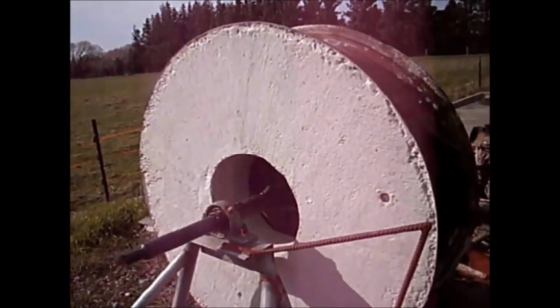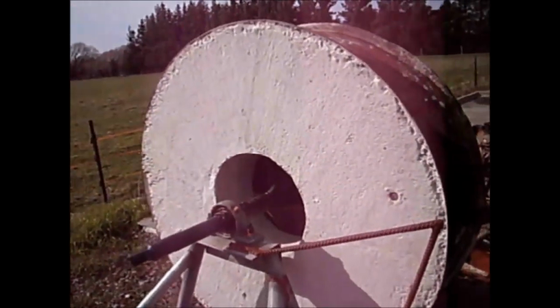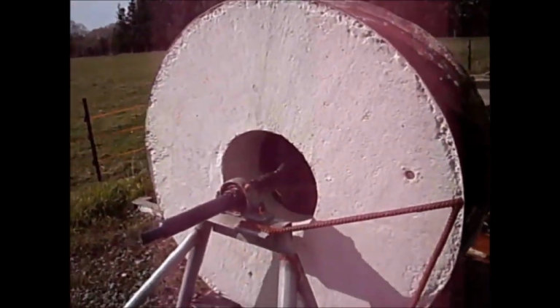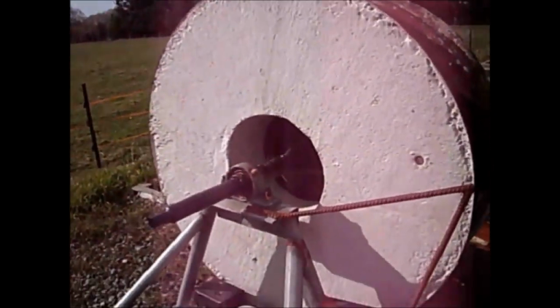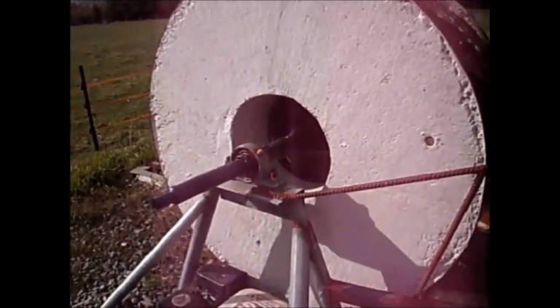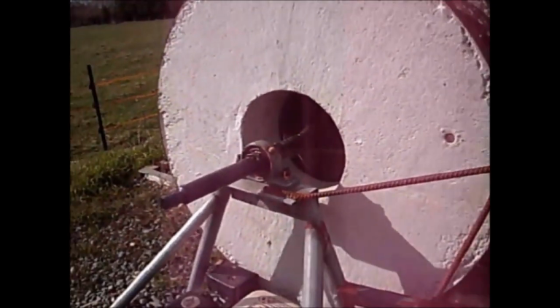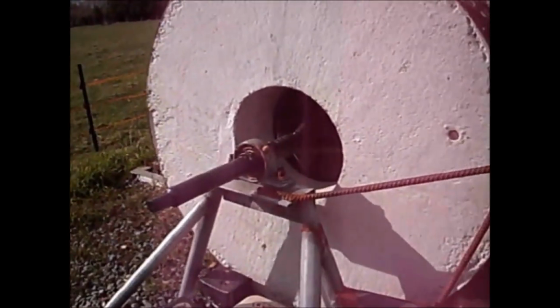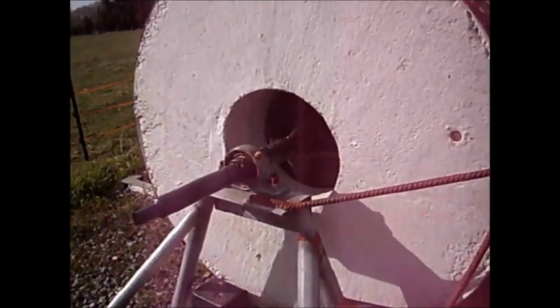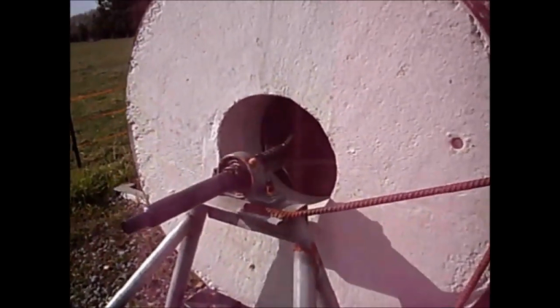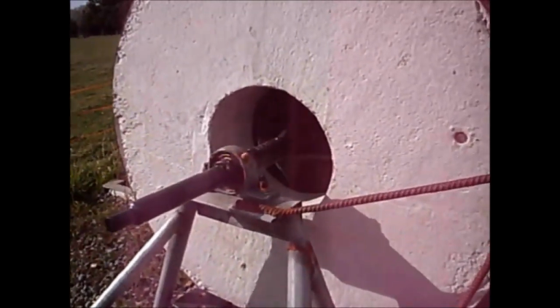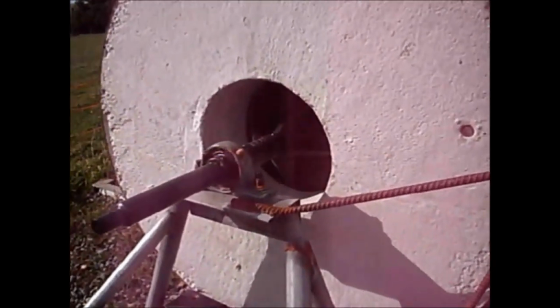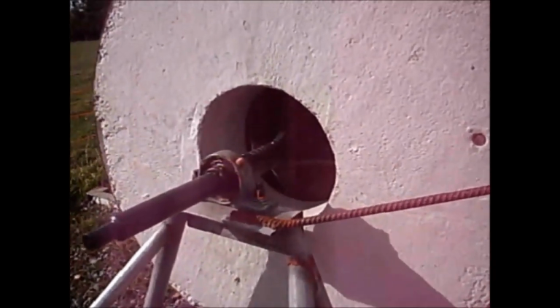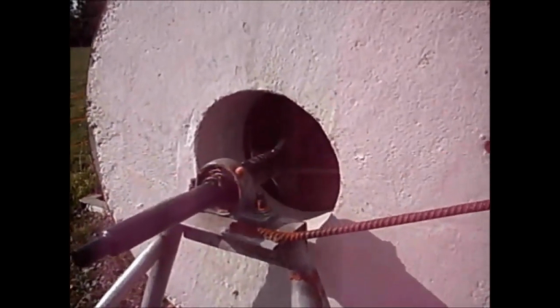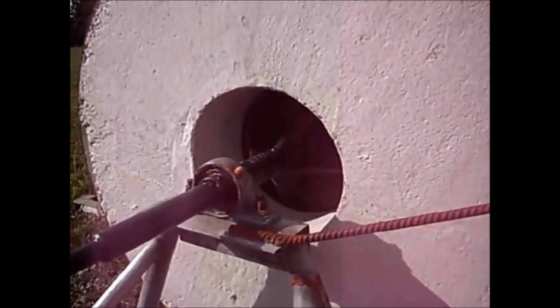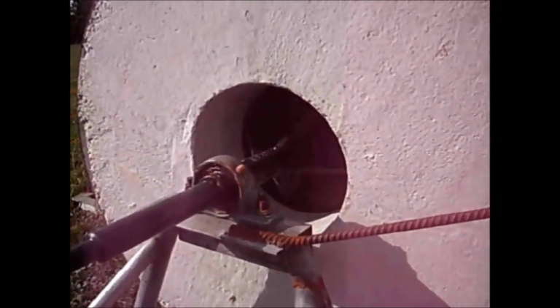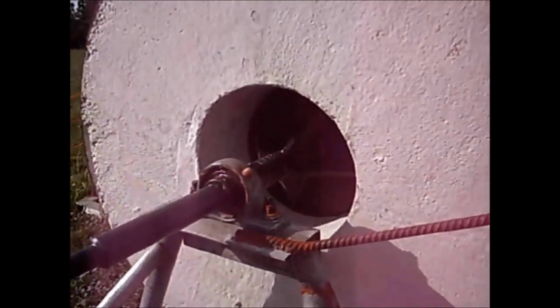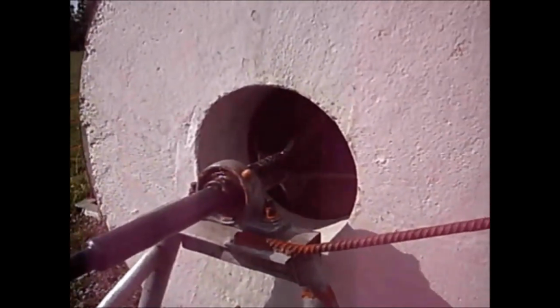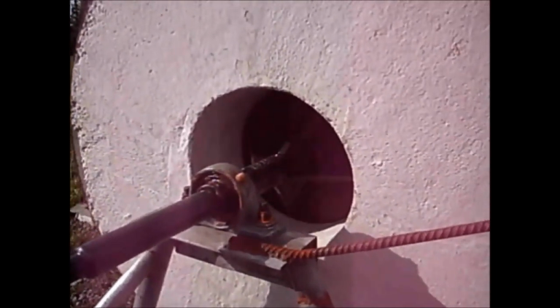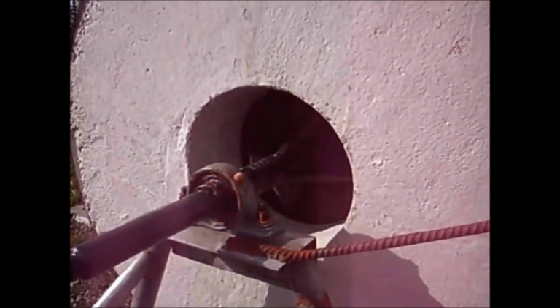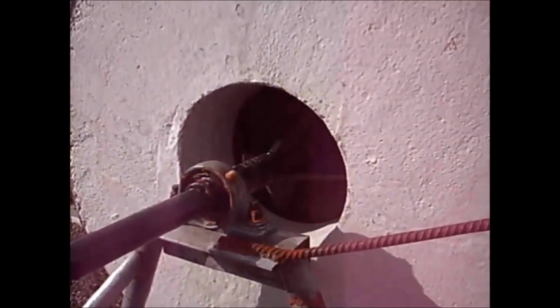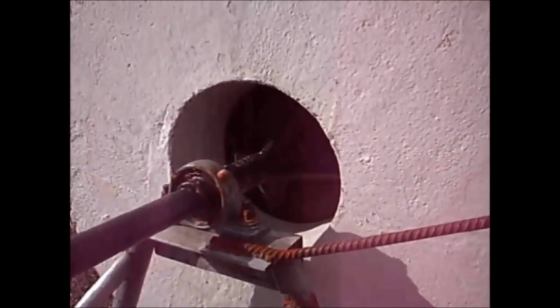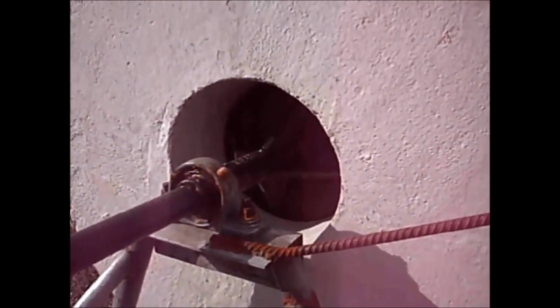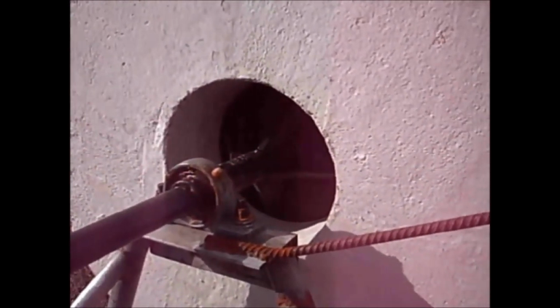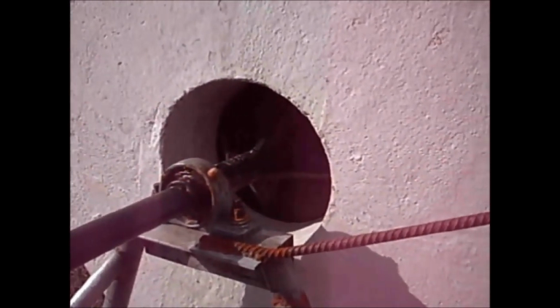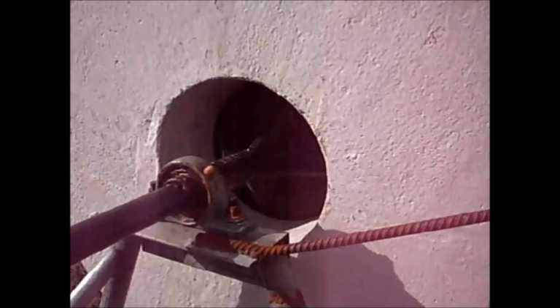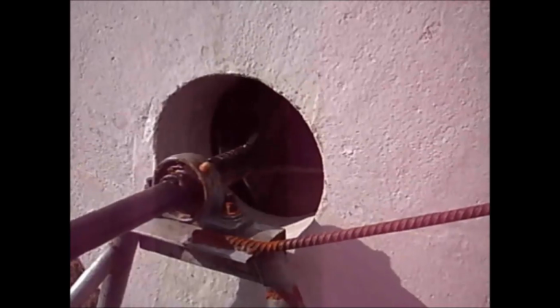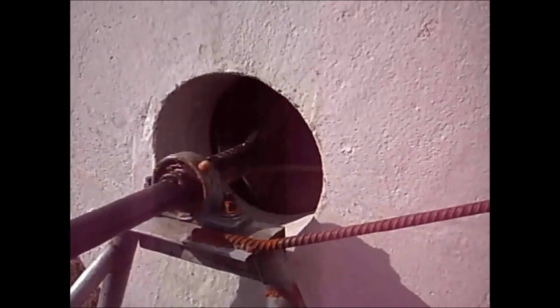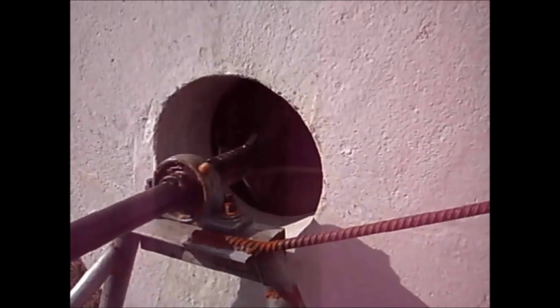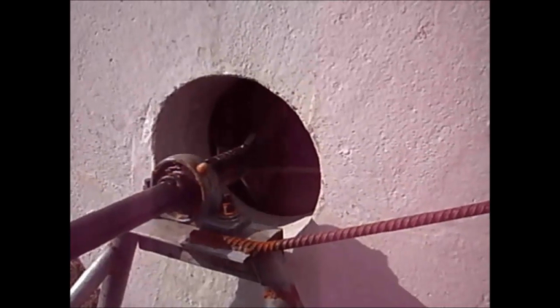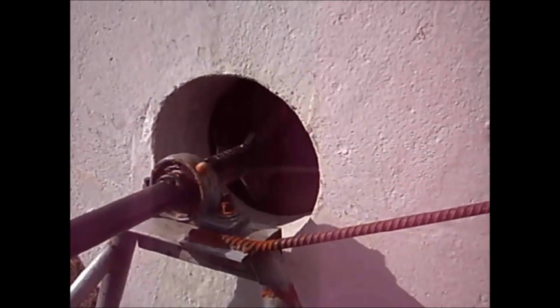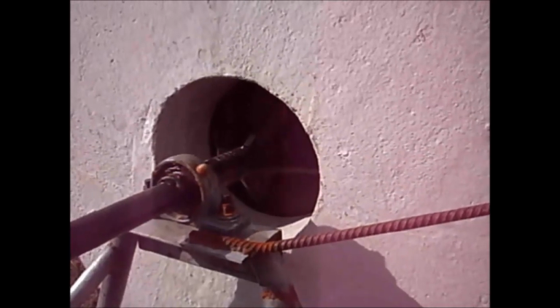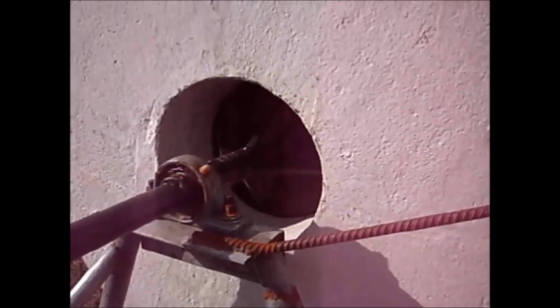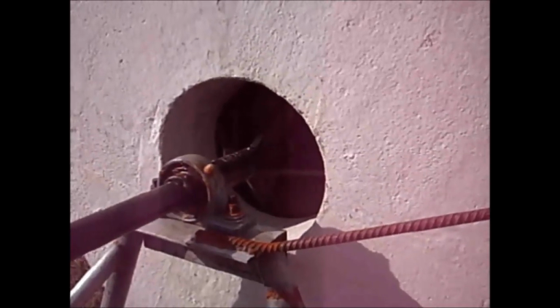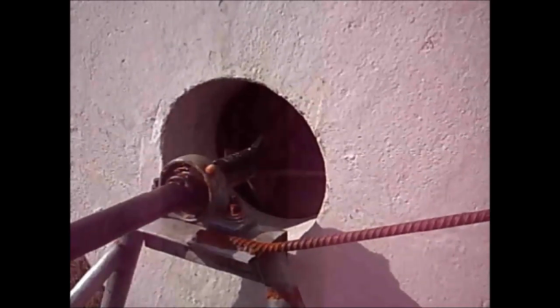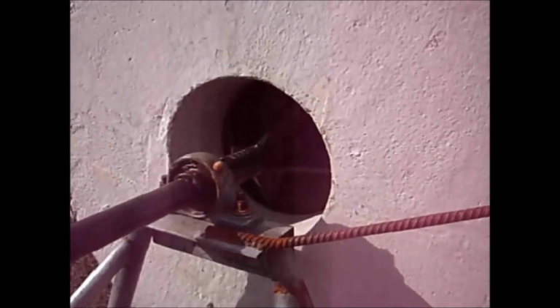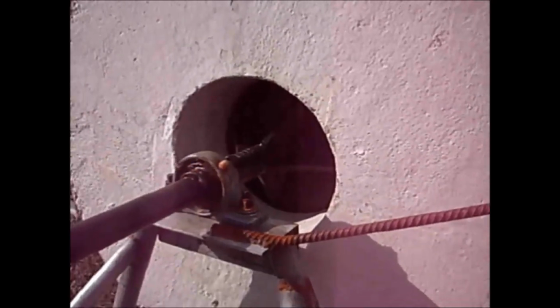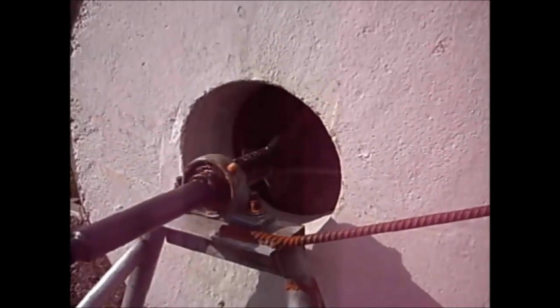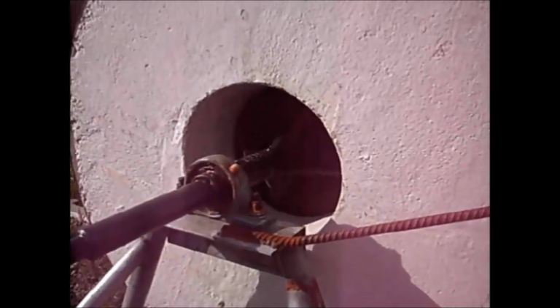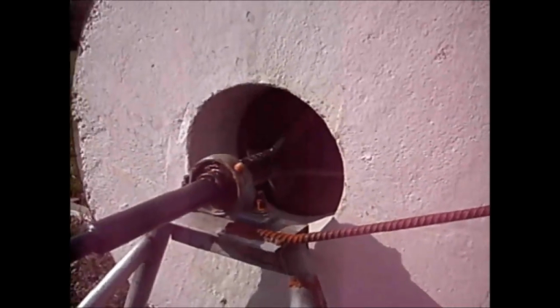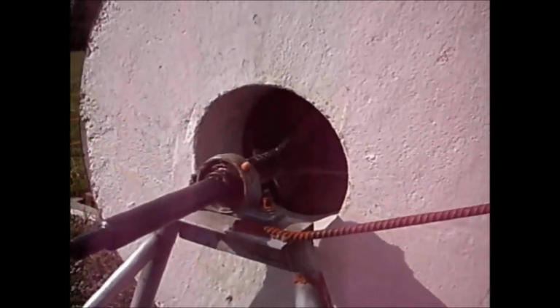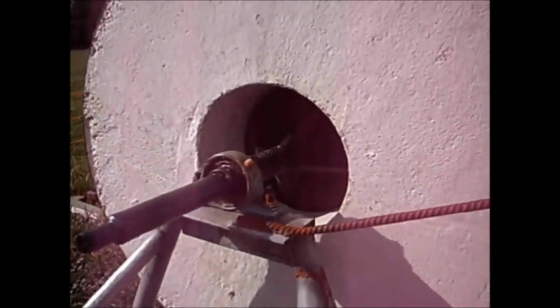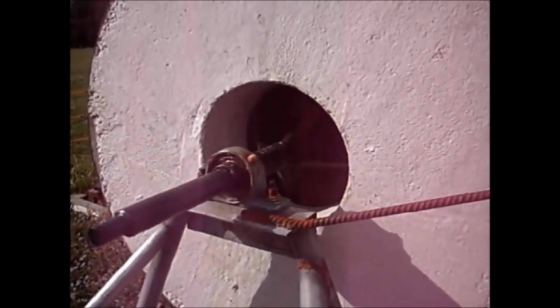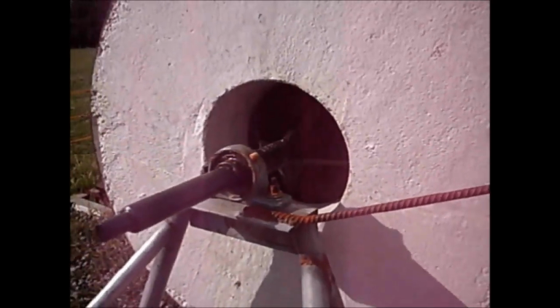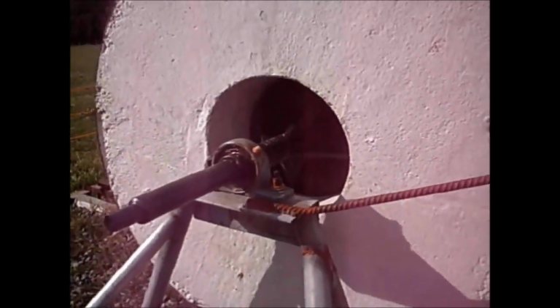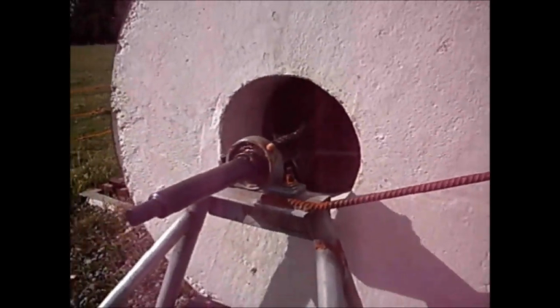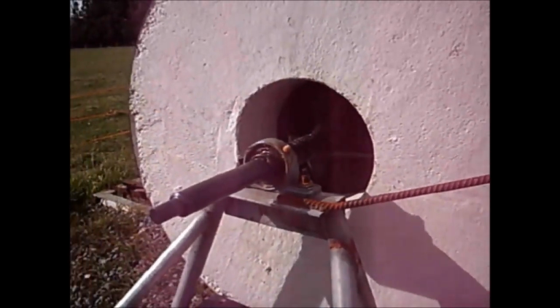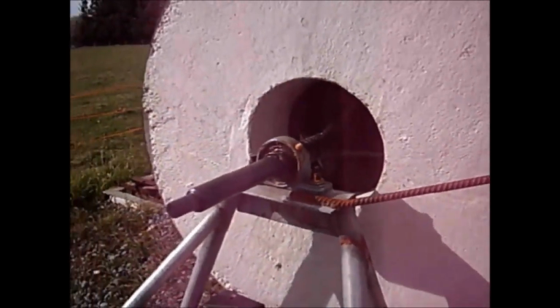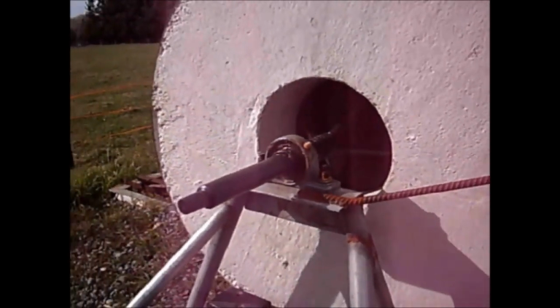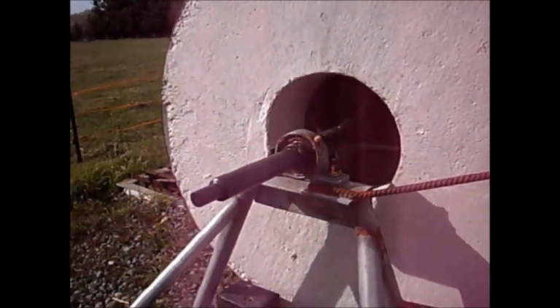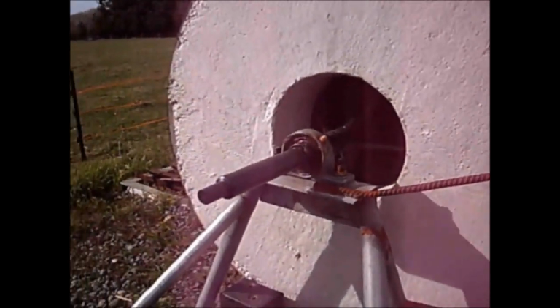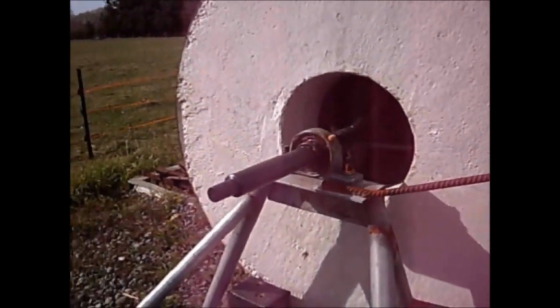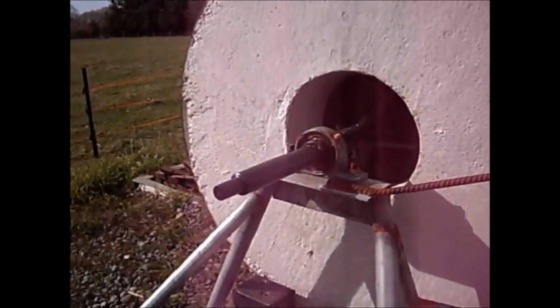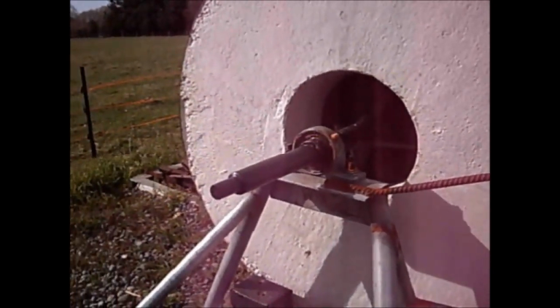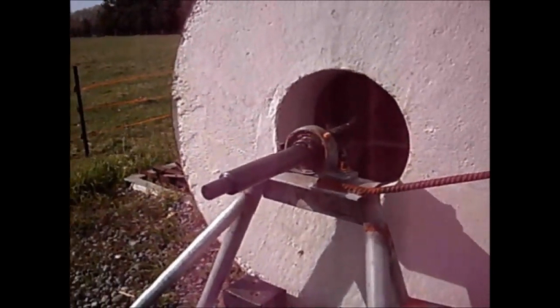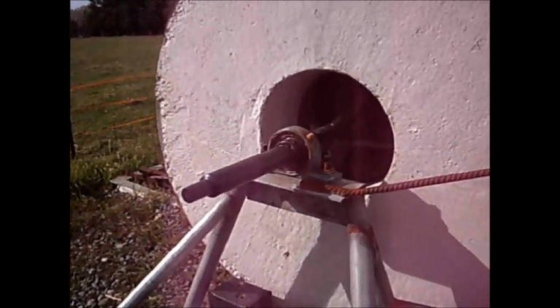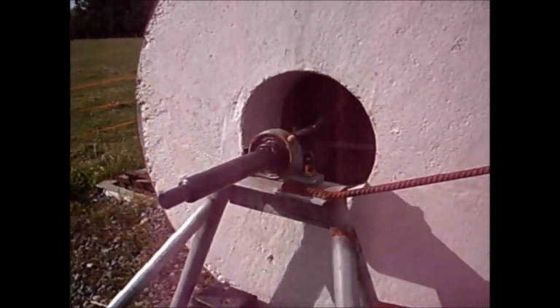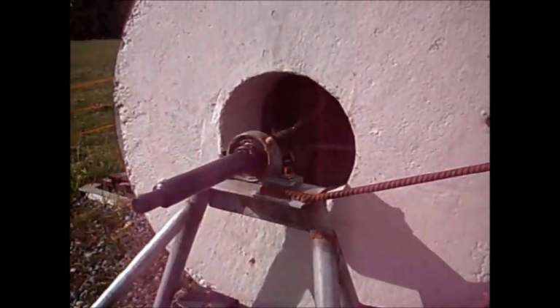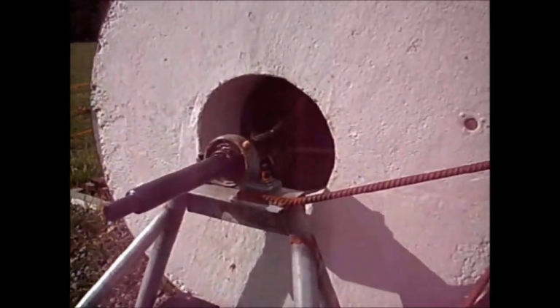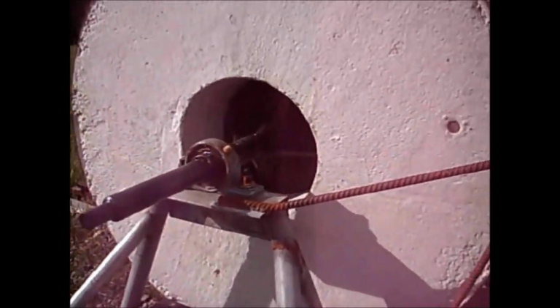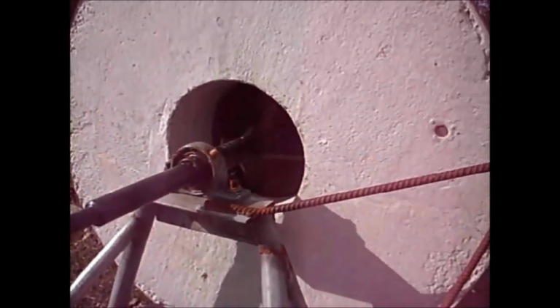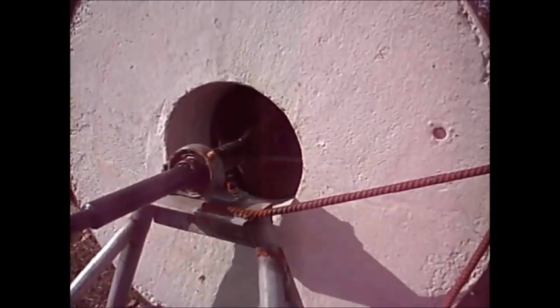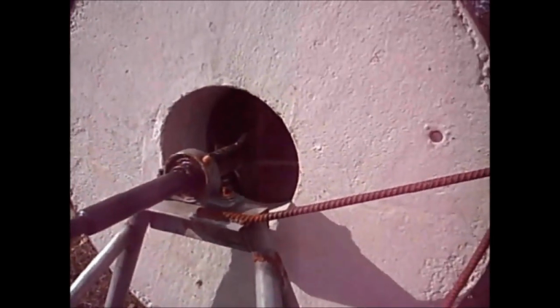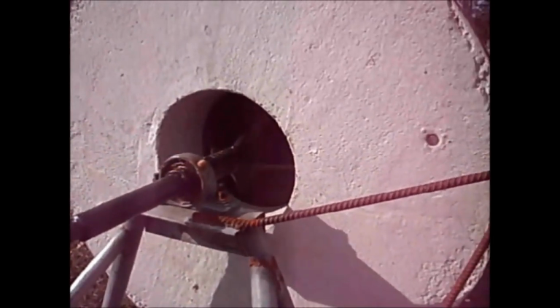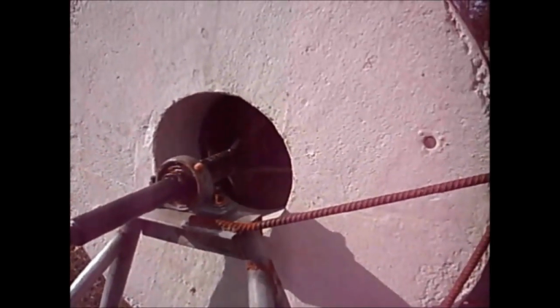The bolt-up wheel flange has gussets welded to the shaft, then the face was lathed up true. It was the only part I couldn't engineer at home.